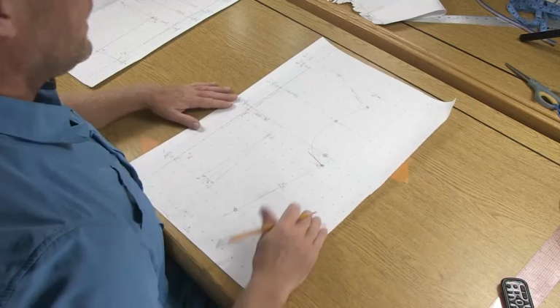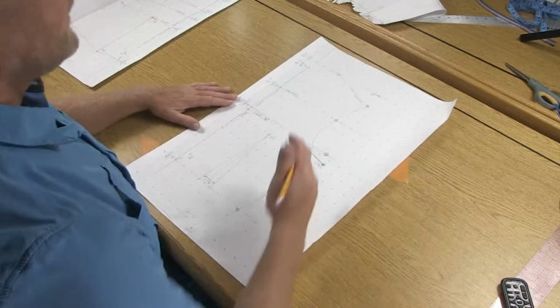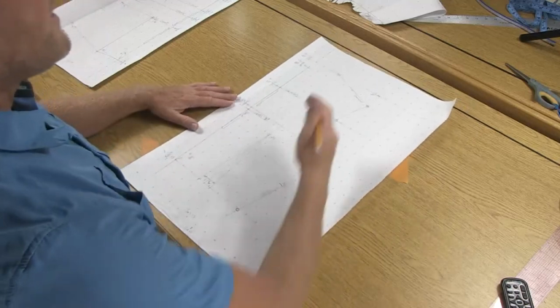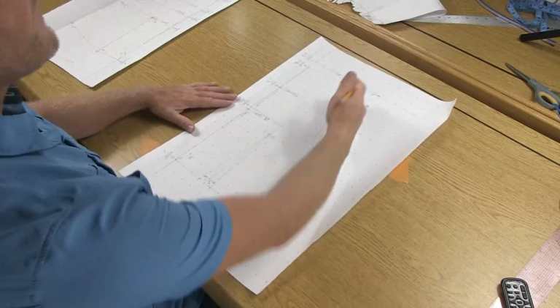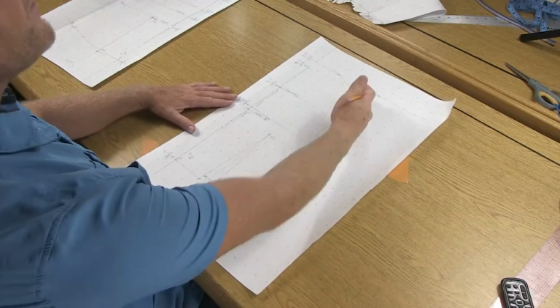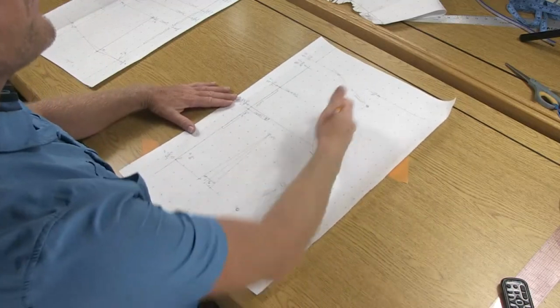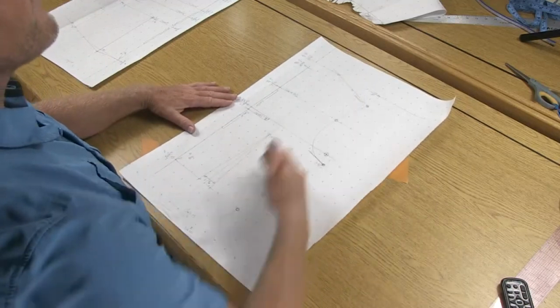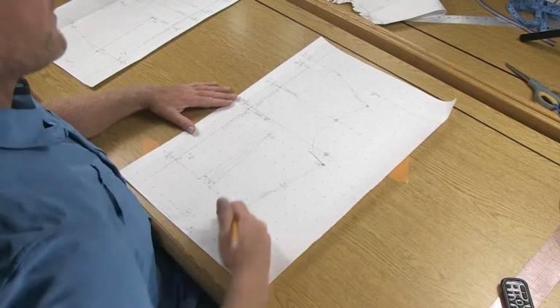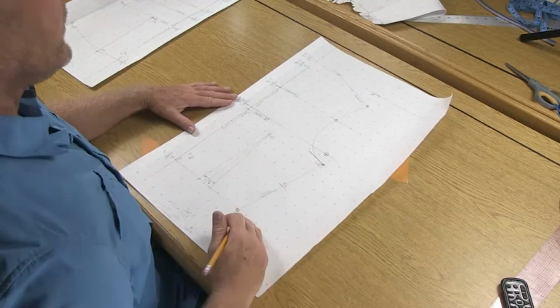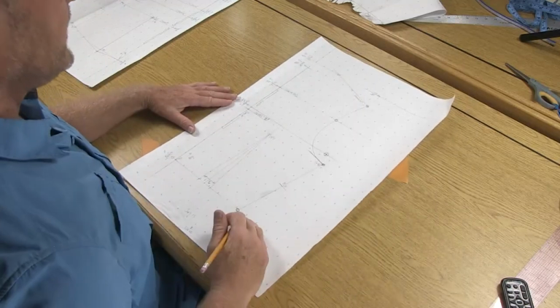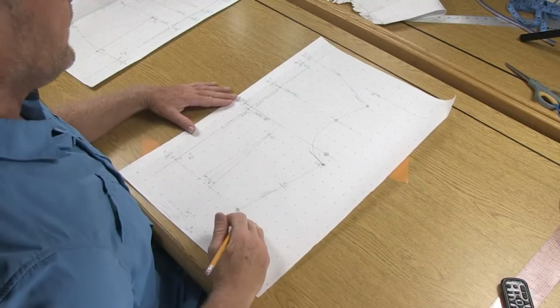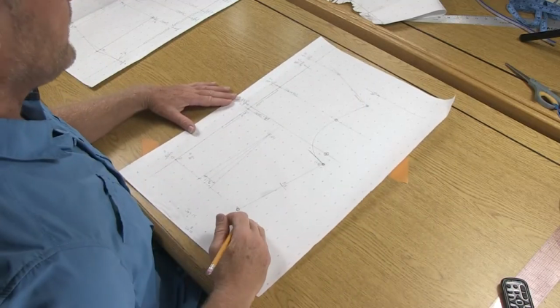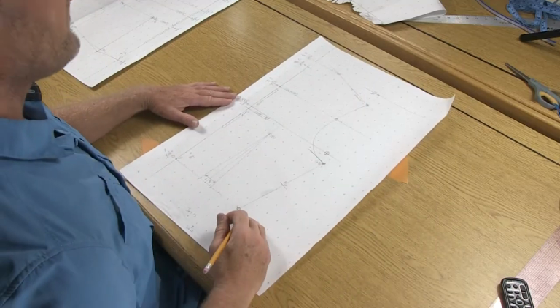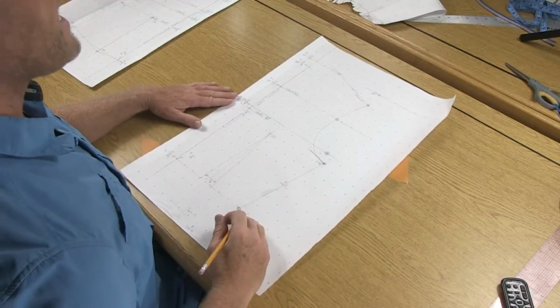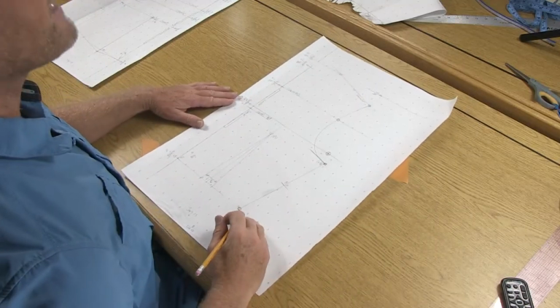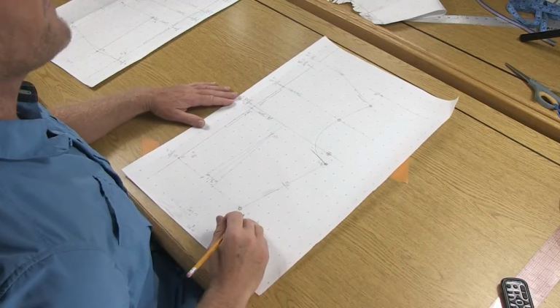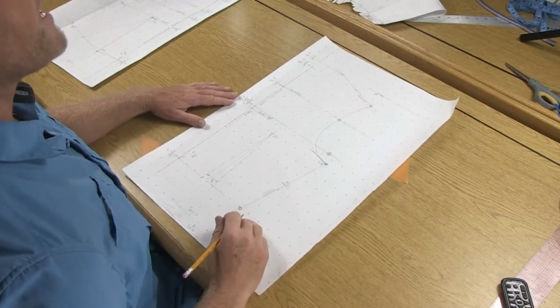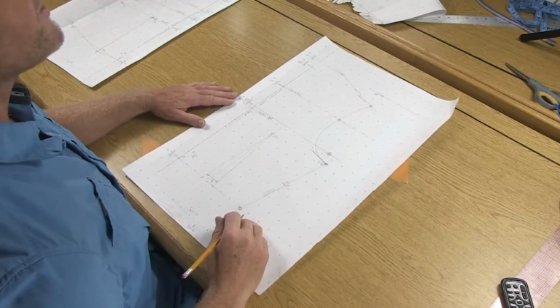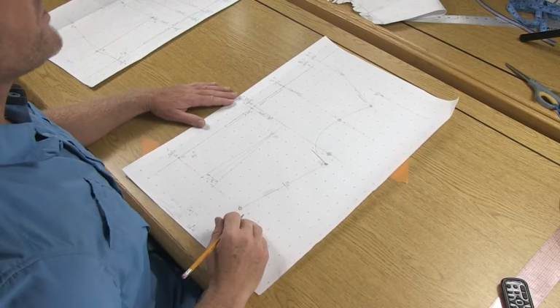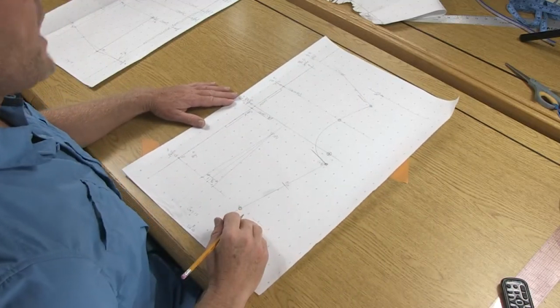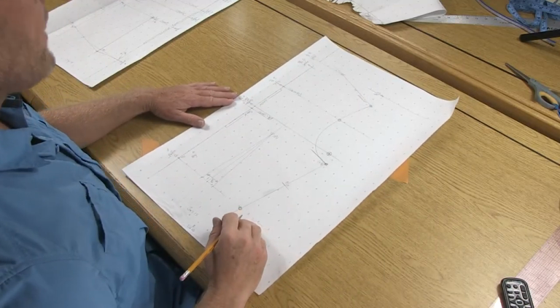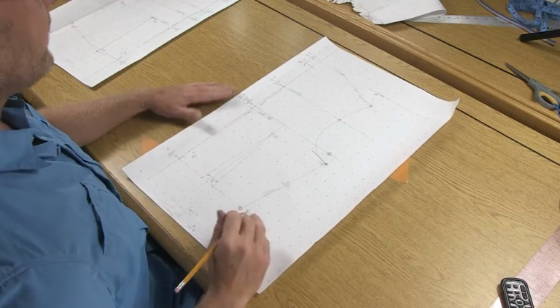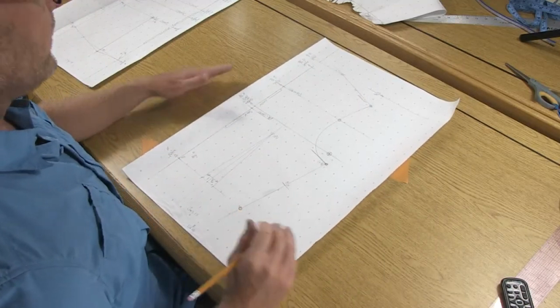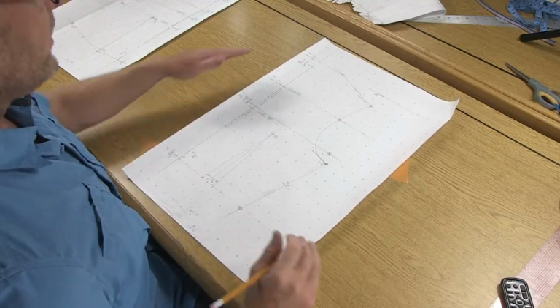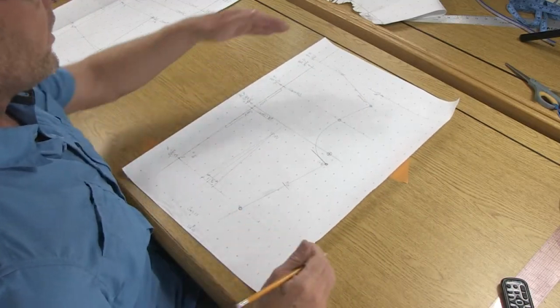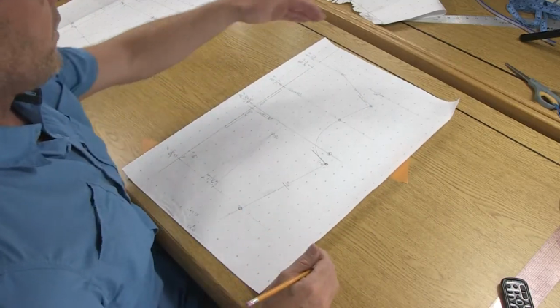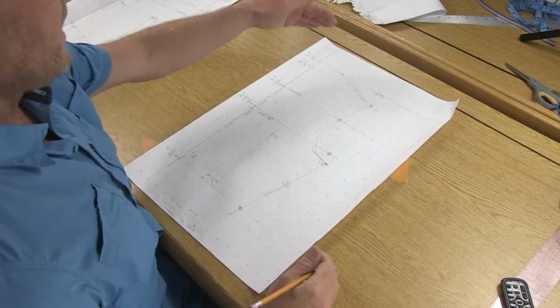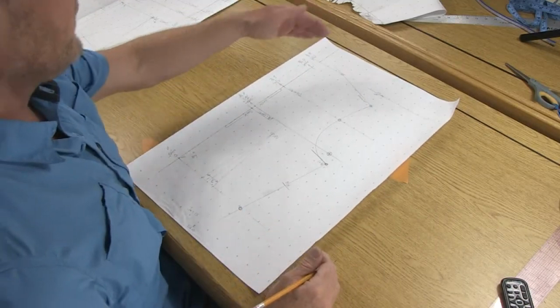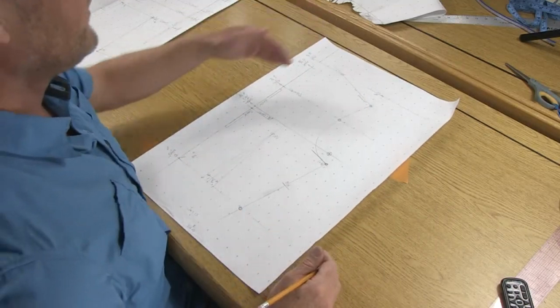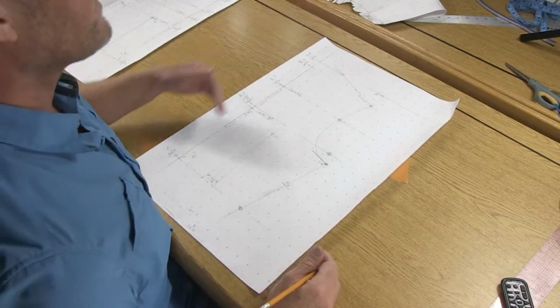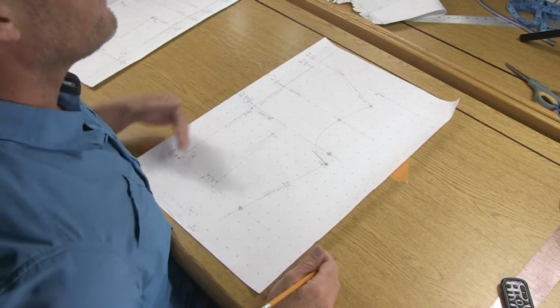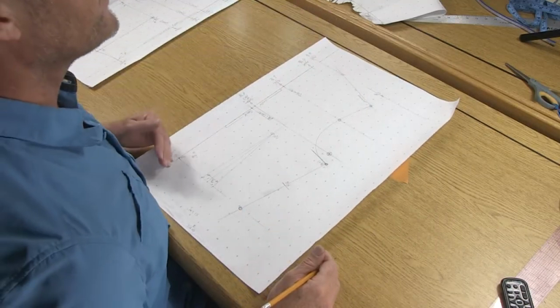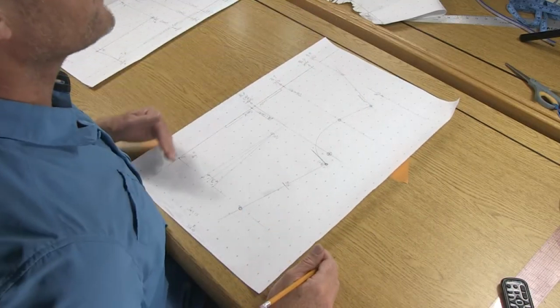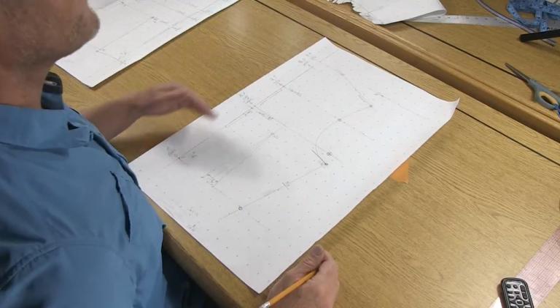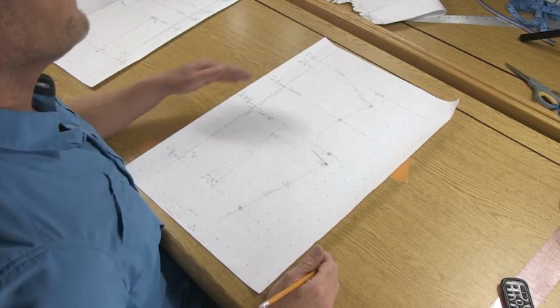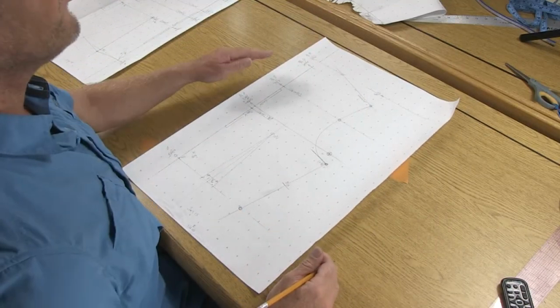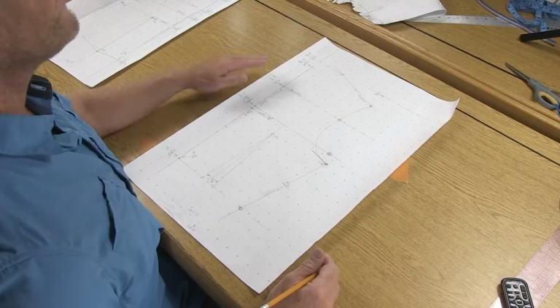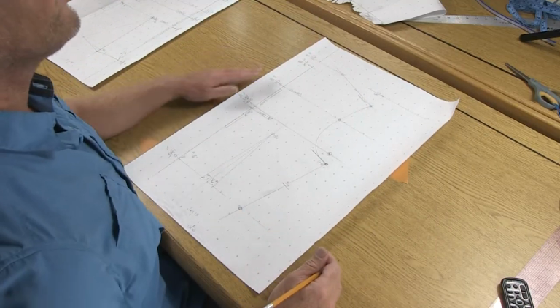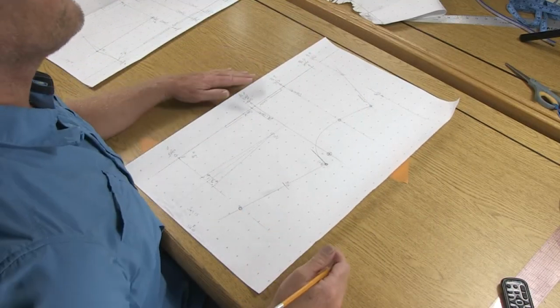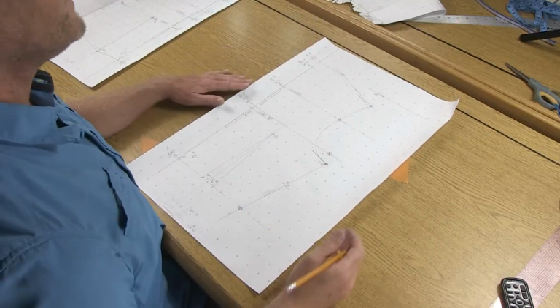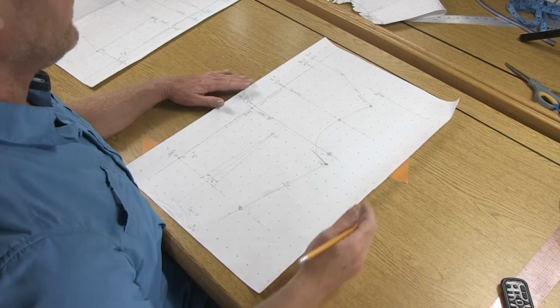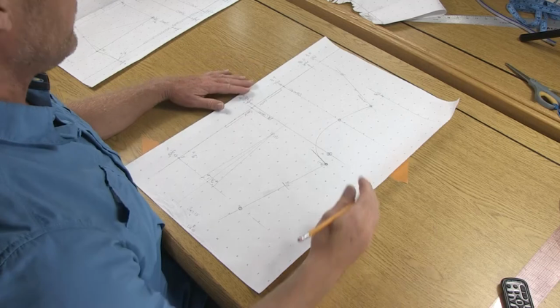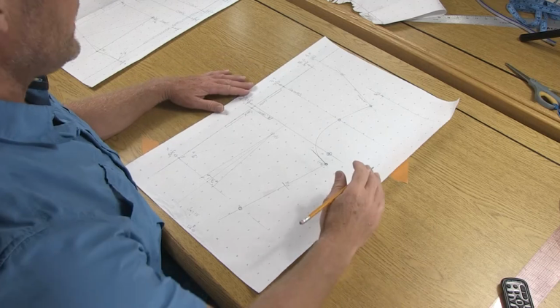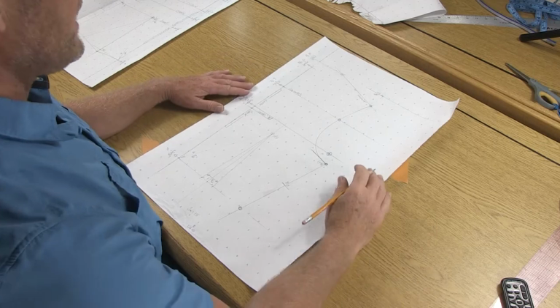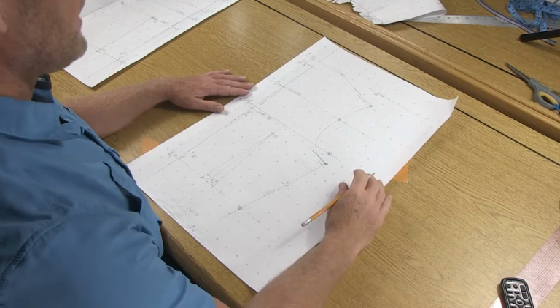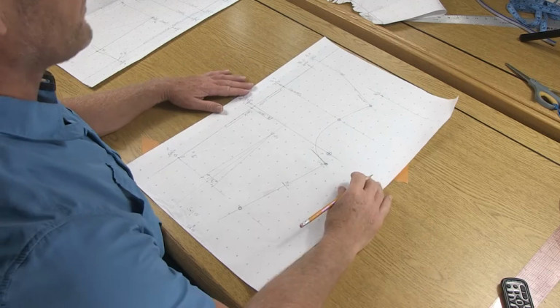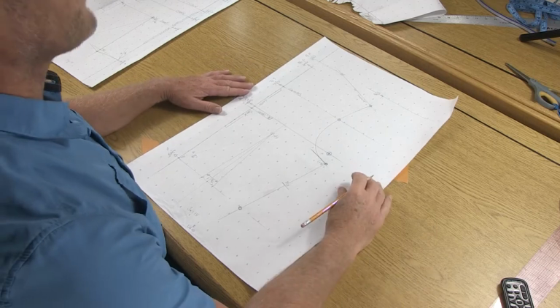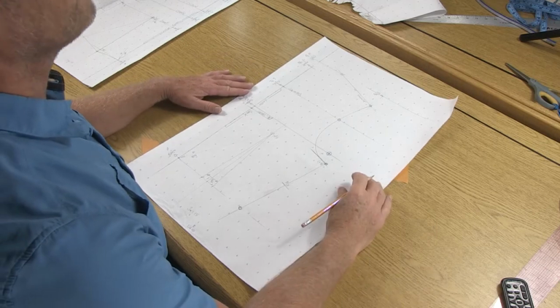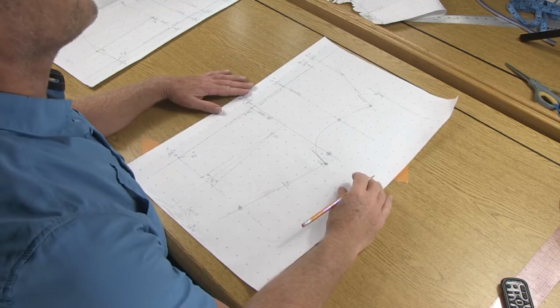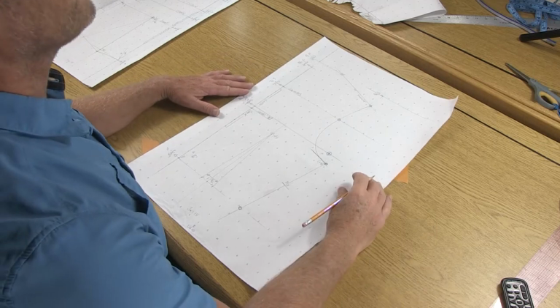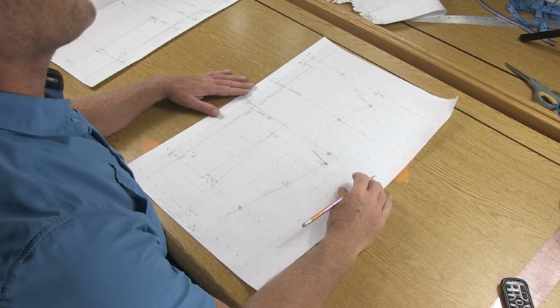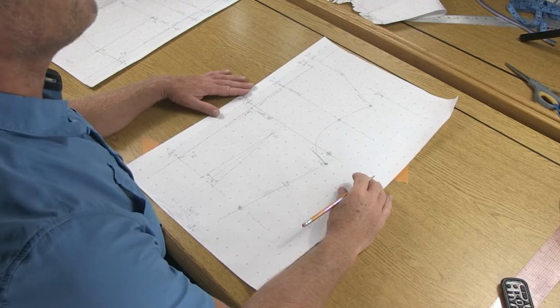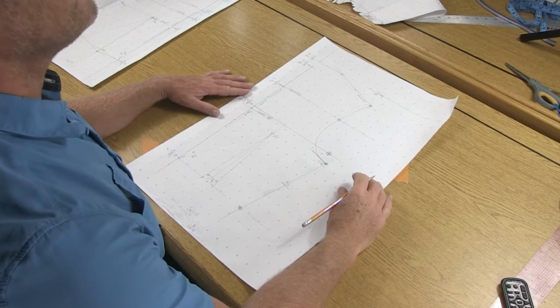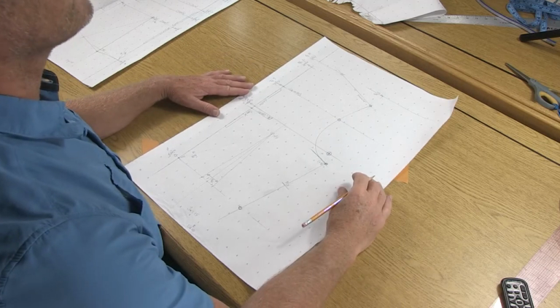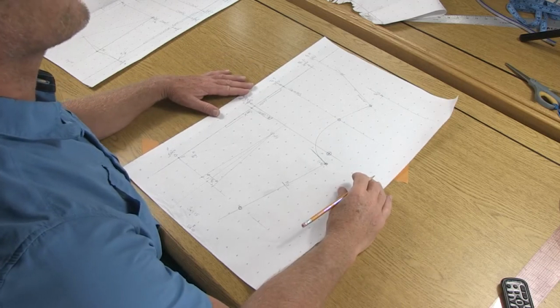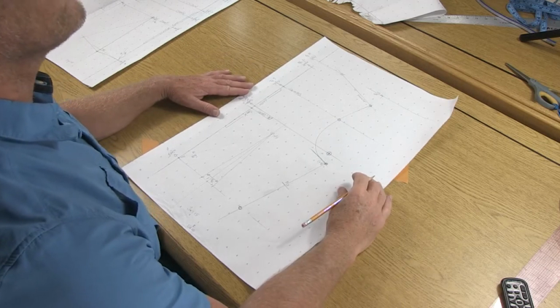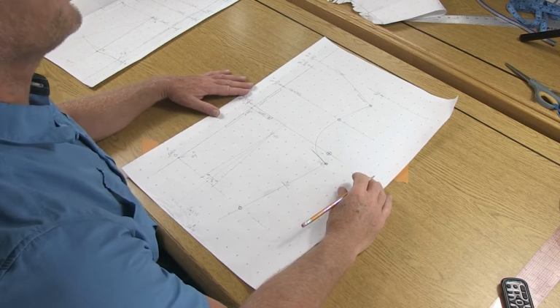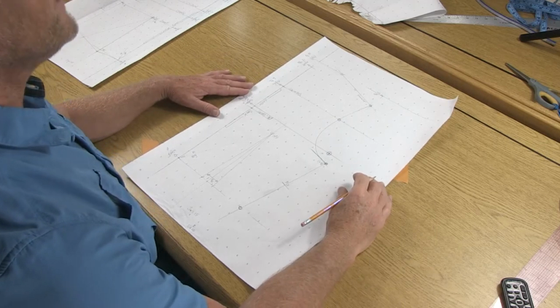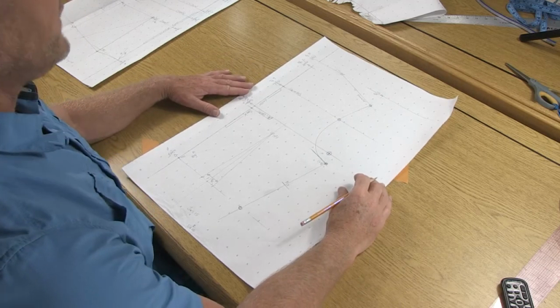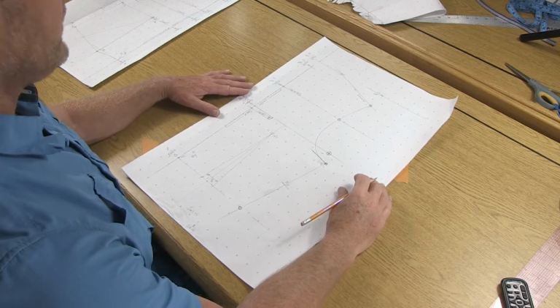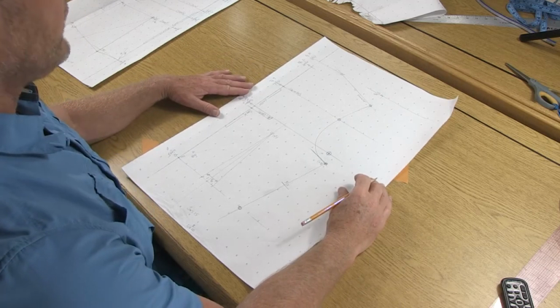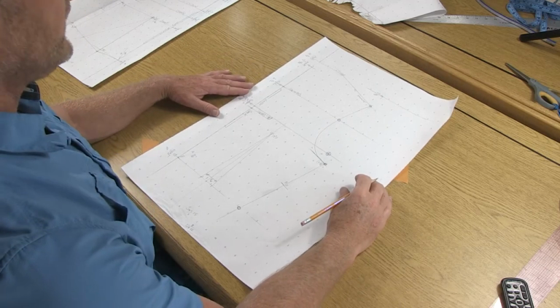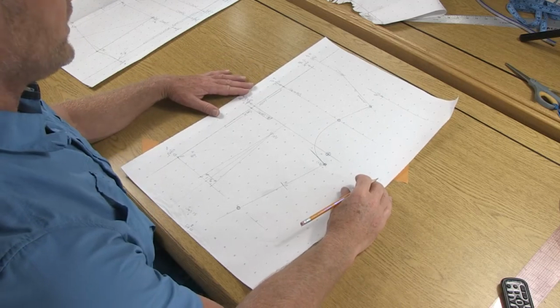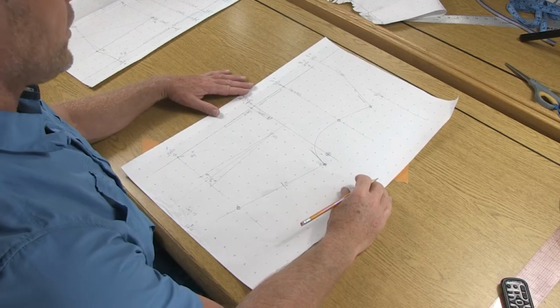Now that you've completed the back pattern draft, go ahead and take a picture of this and submit it to me as part of your assignment for completing this video.